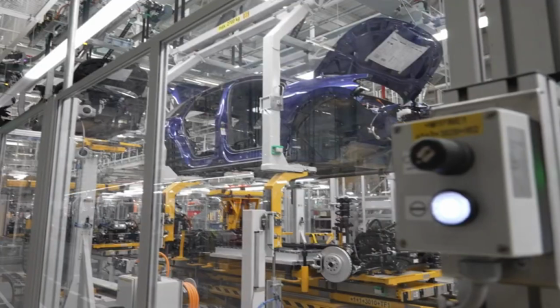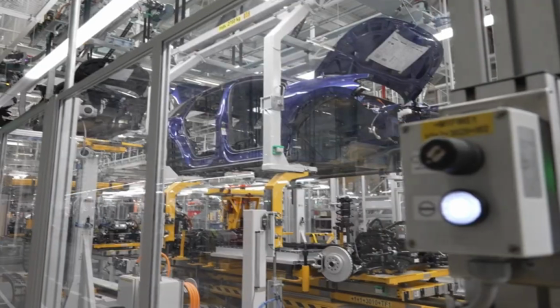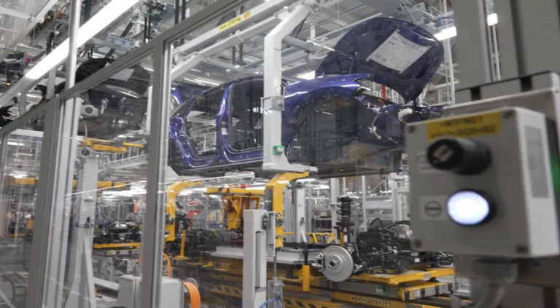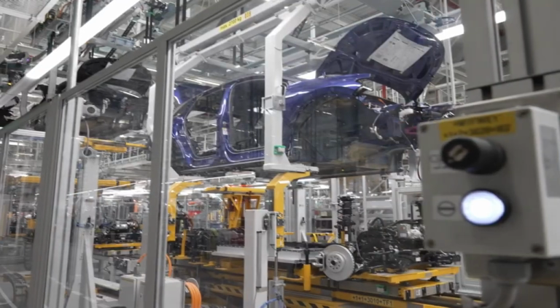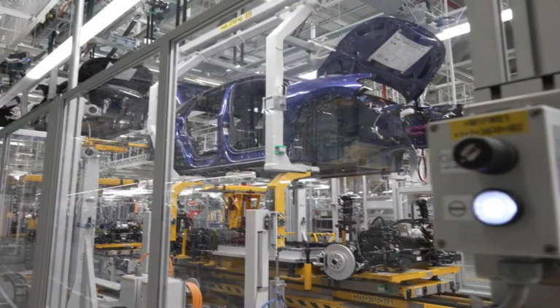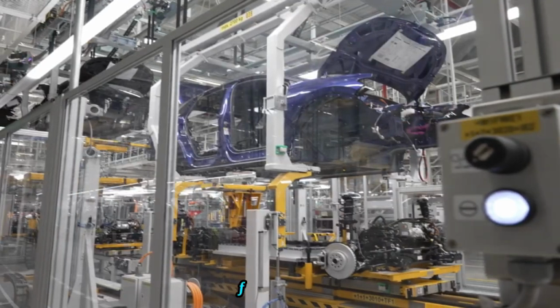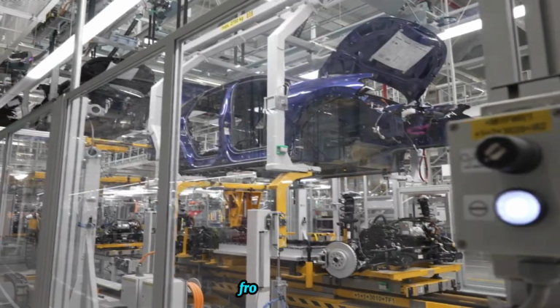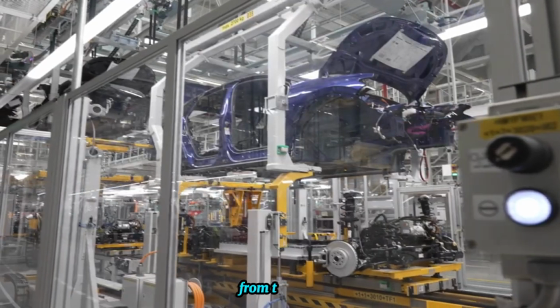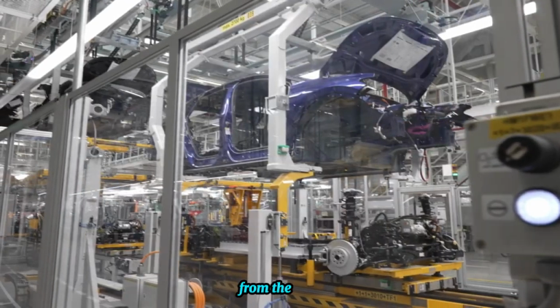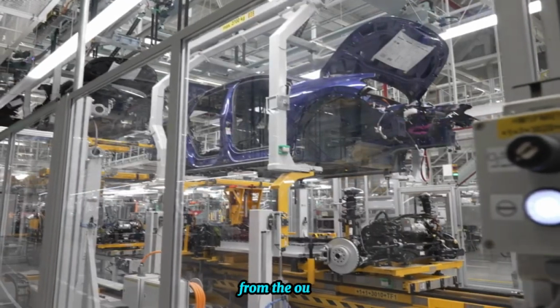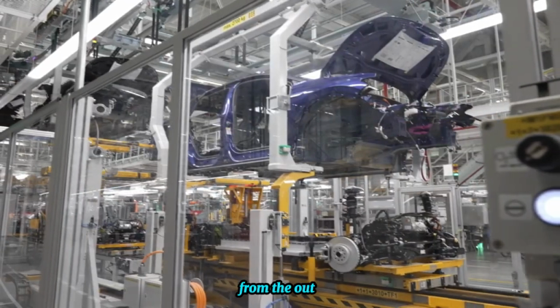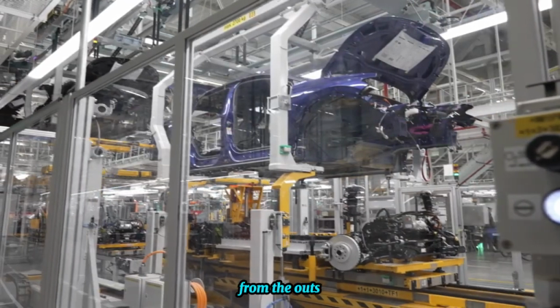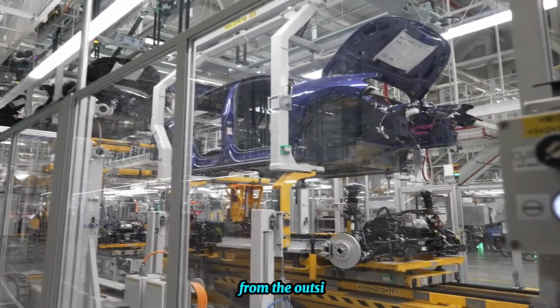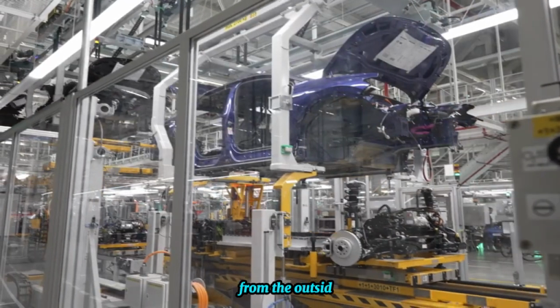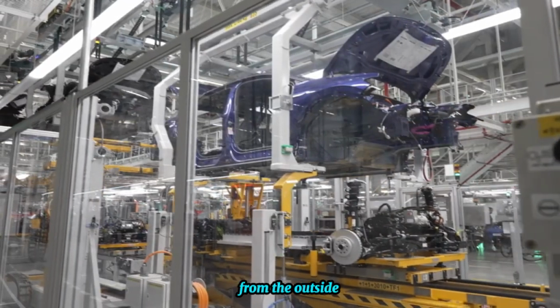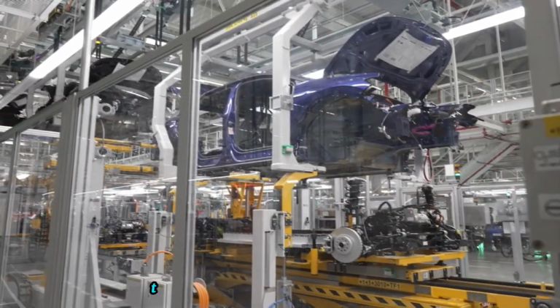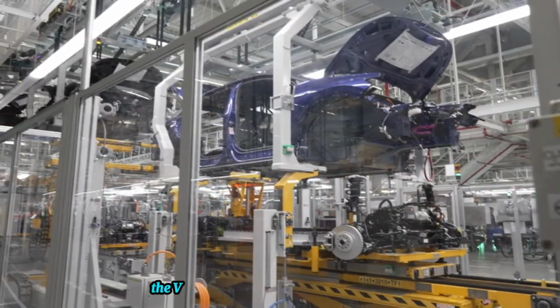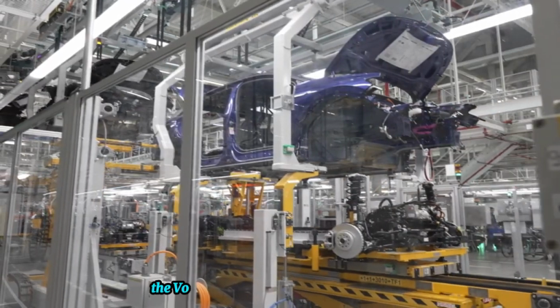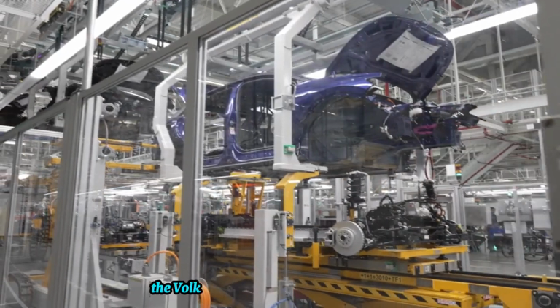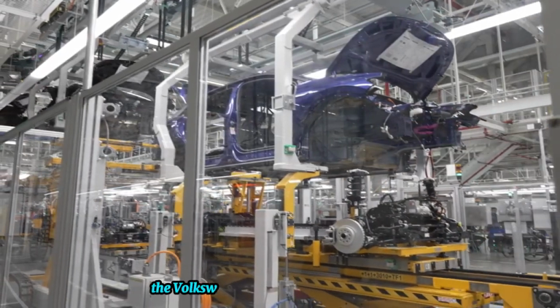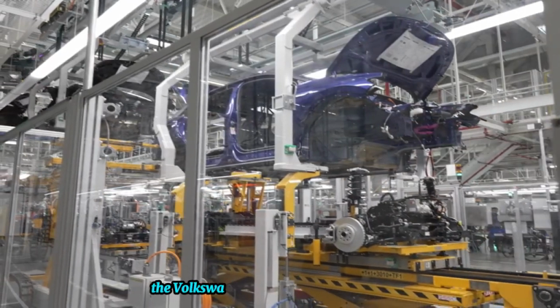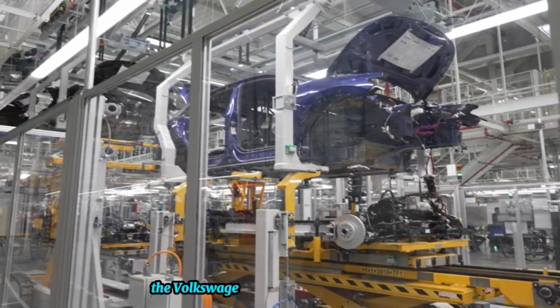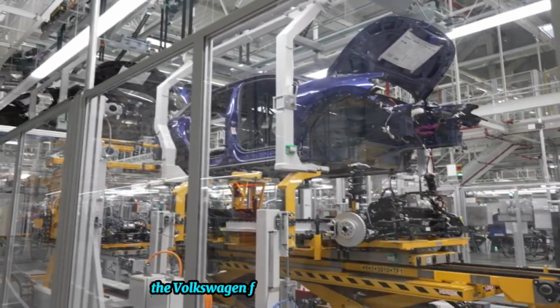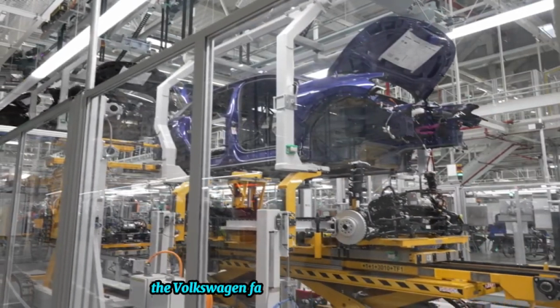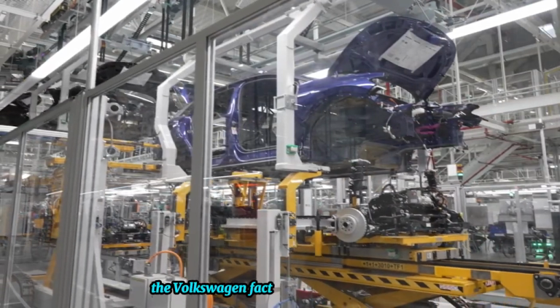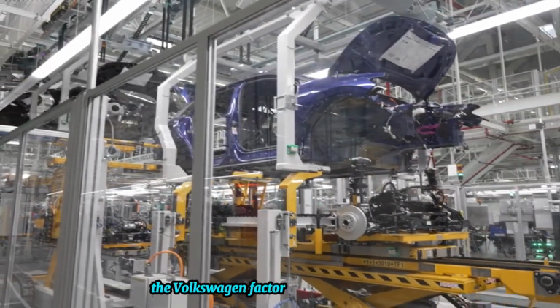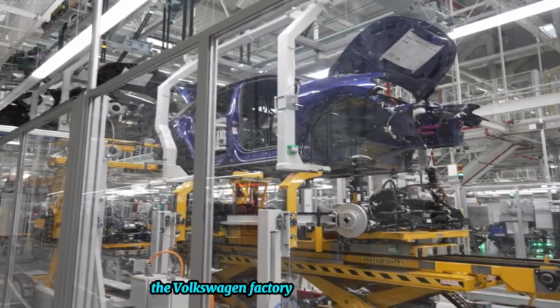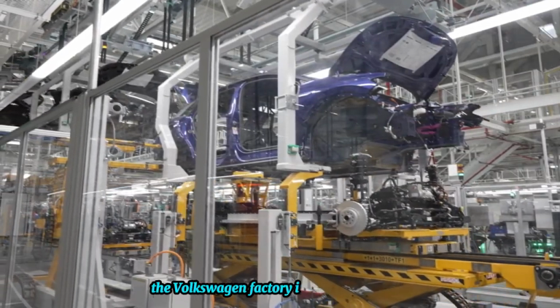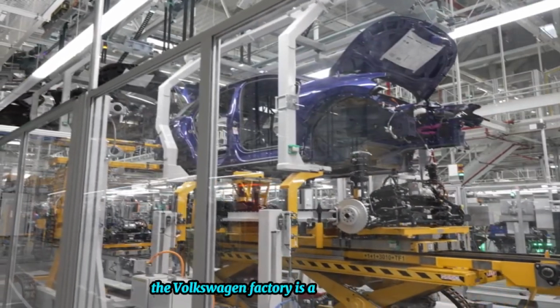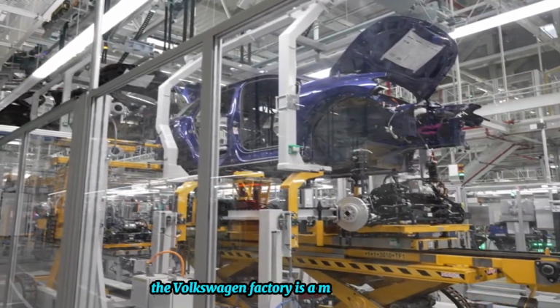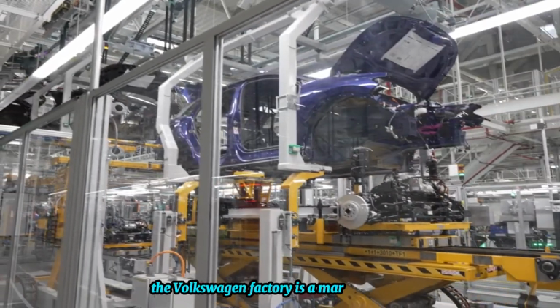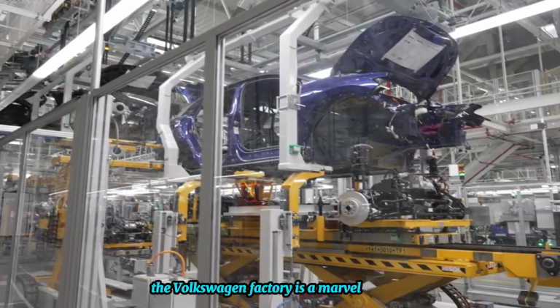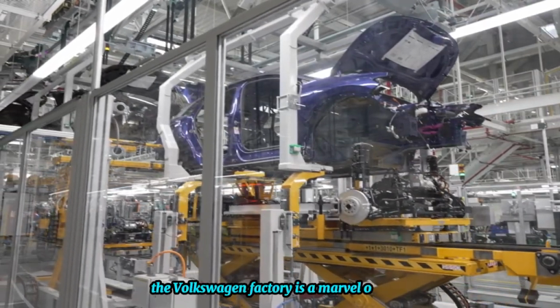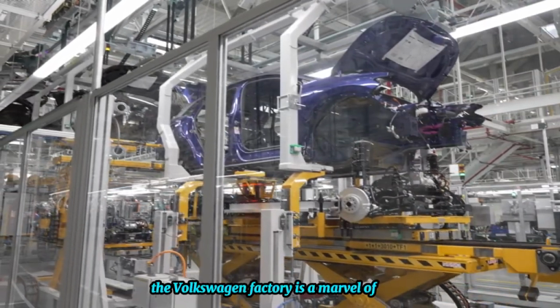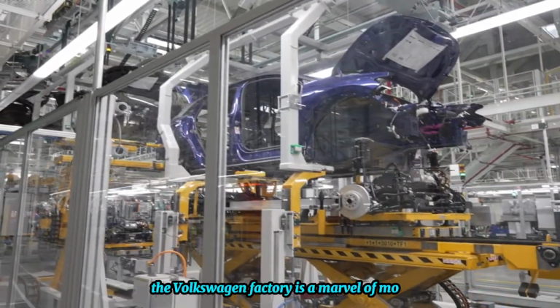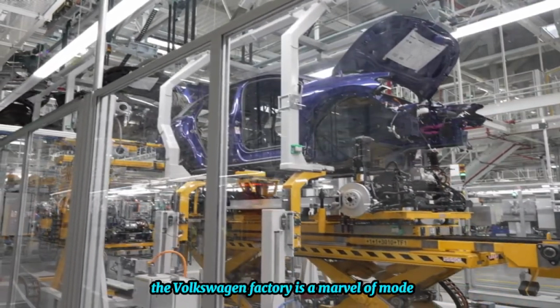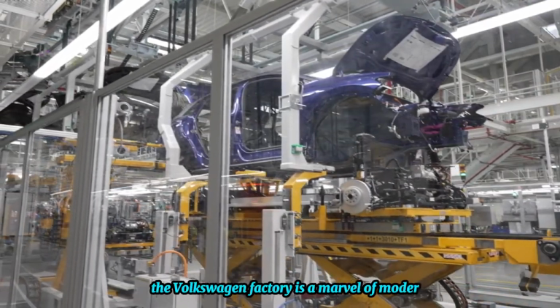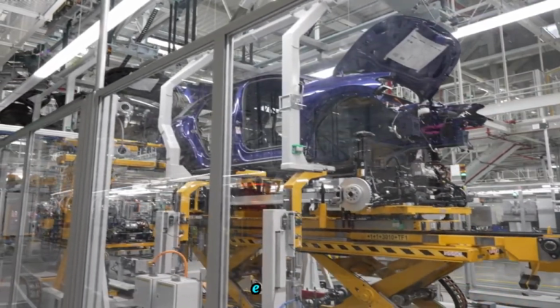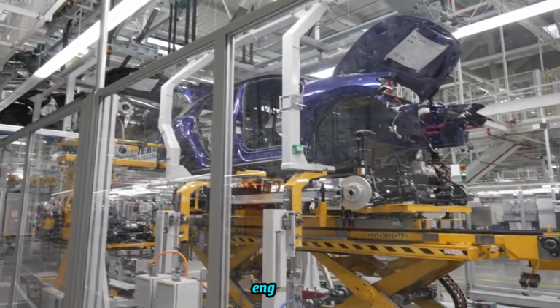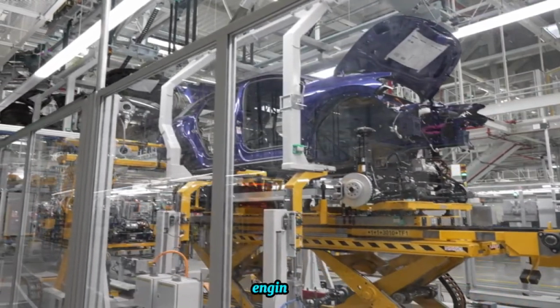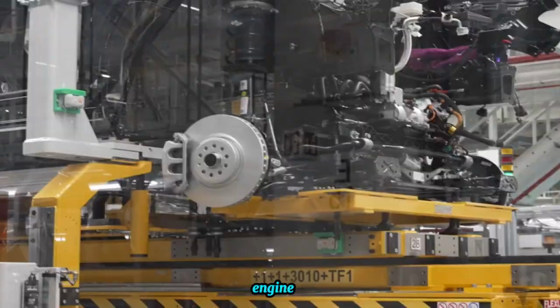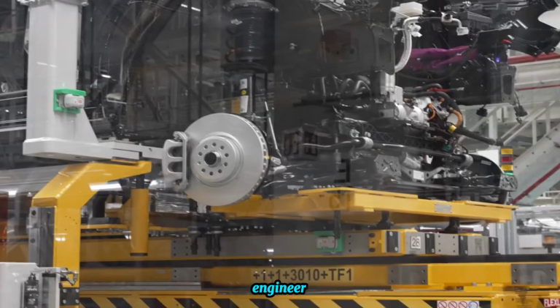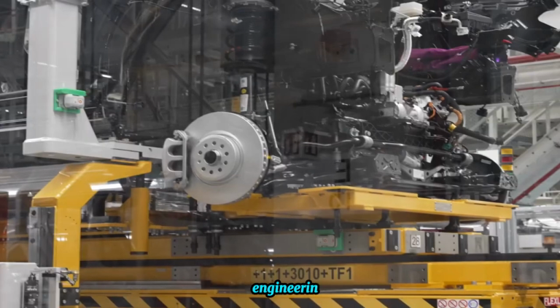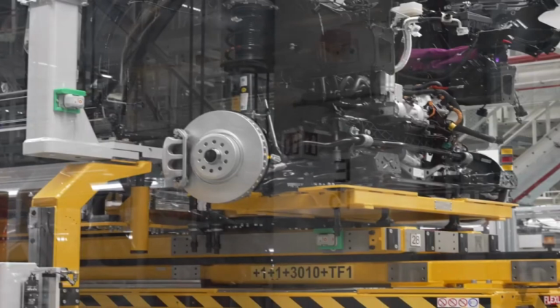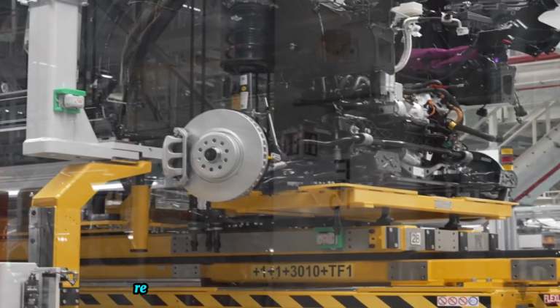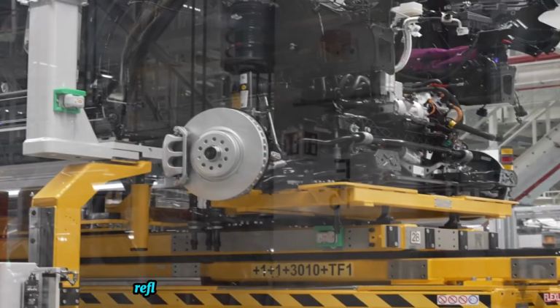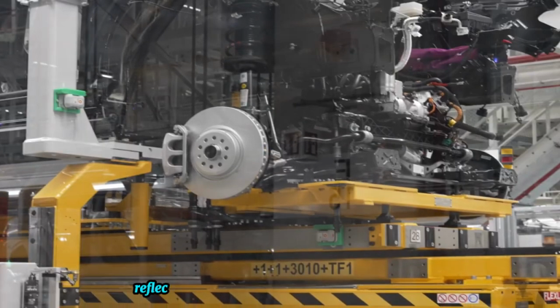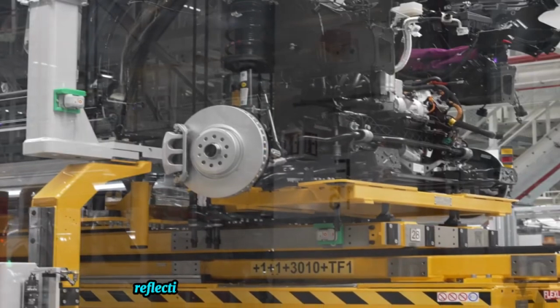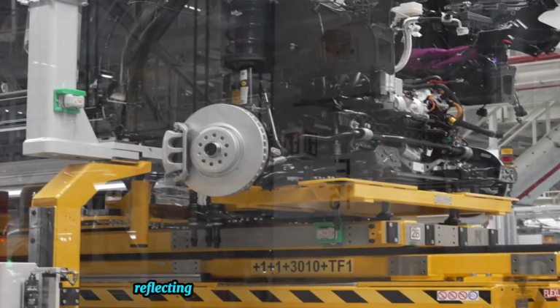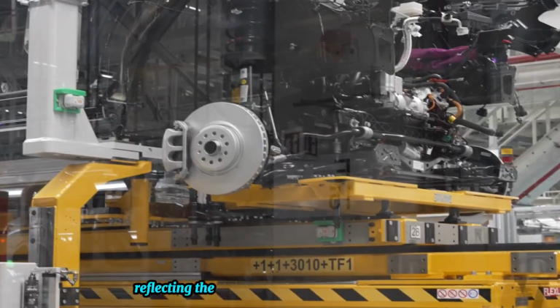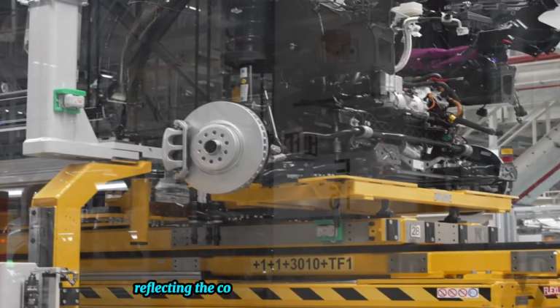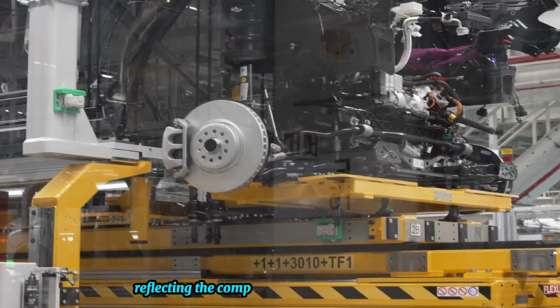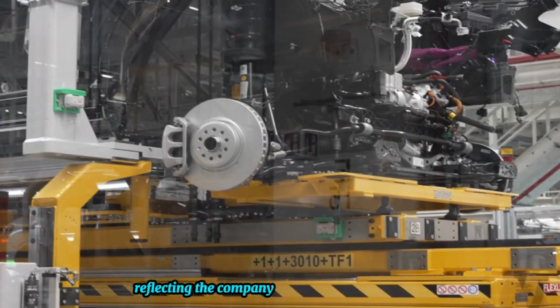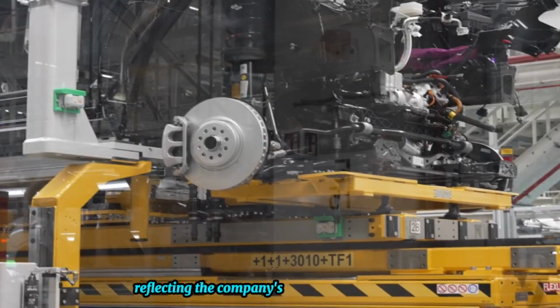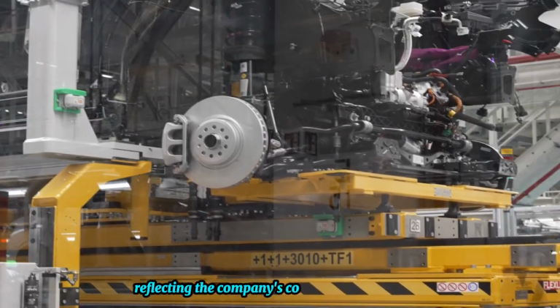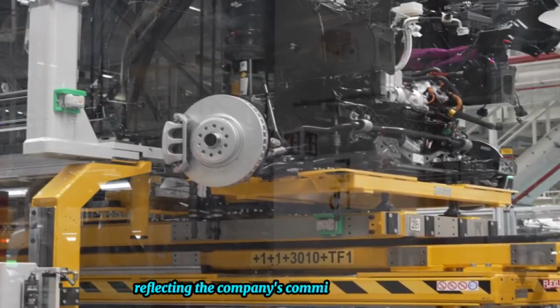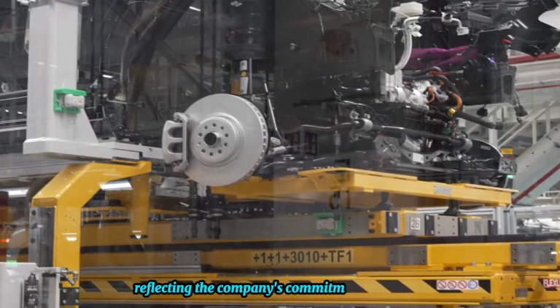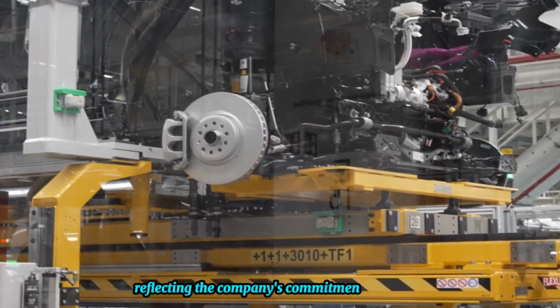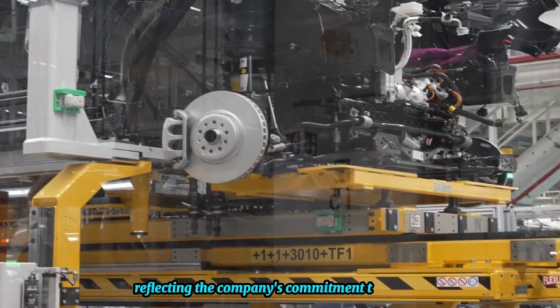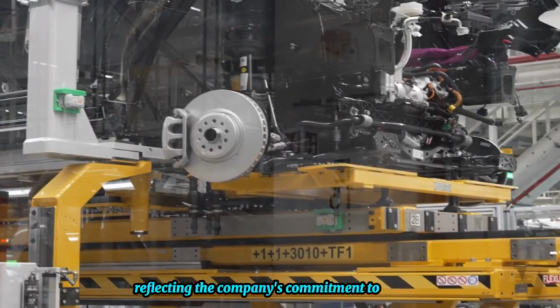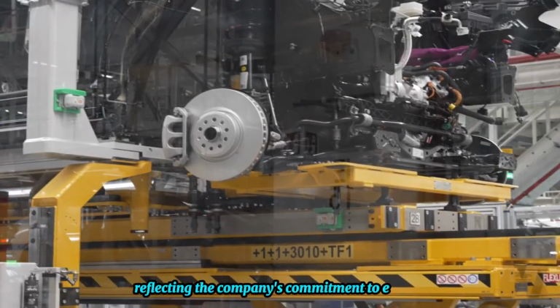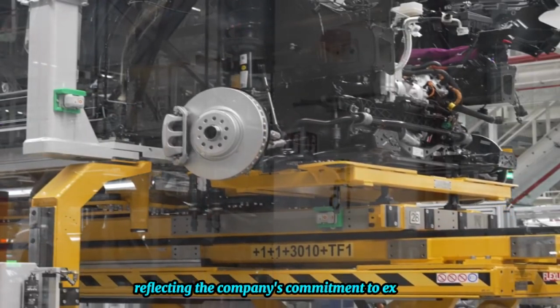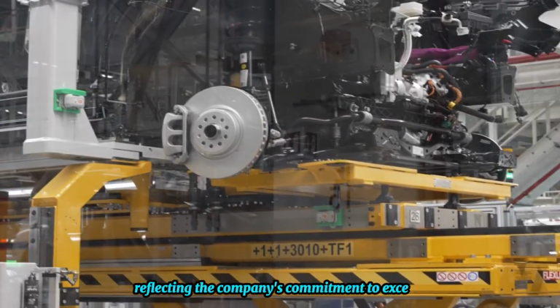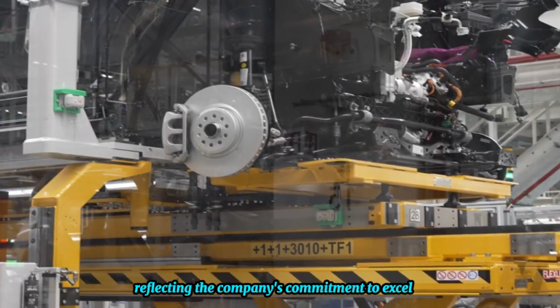From the outside, the Volkswagen factory is a marvel of modern engineering, reflecting the company's commitment to excellence.